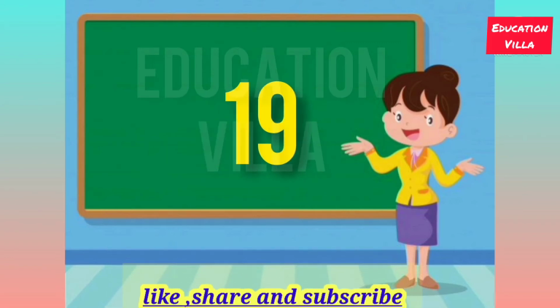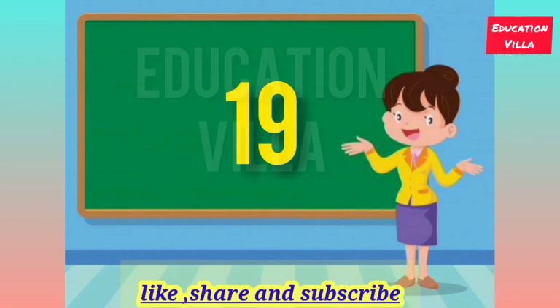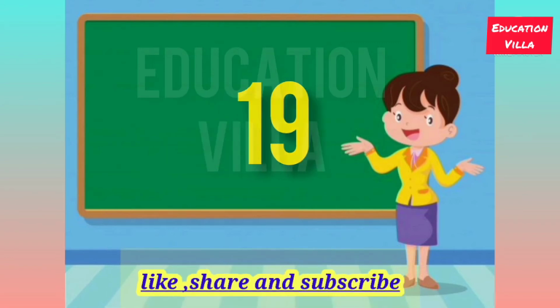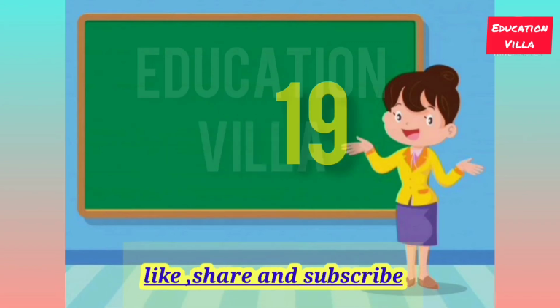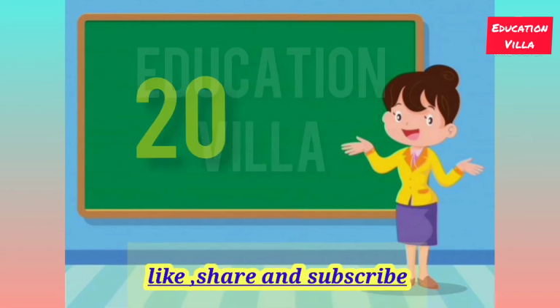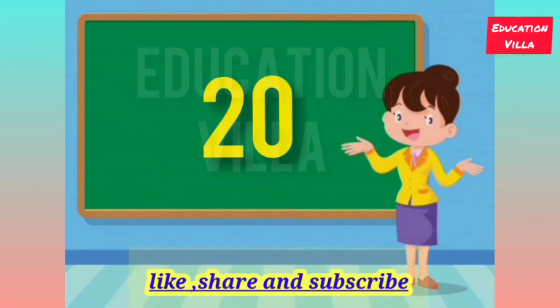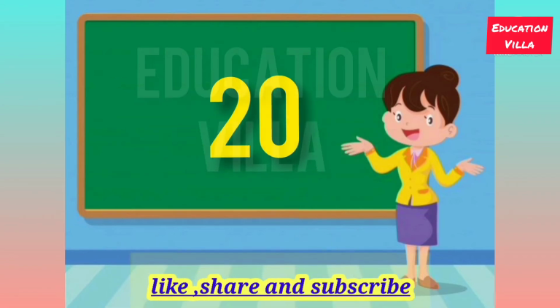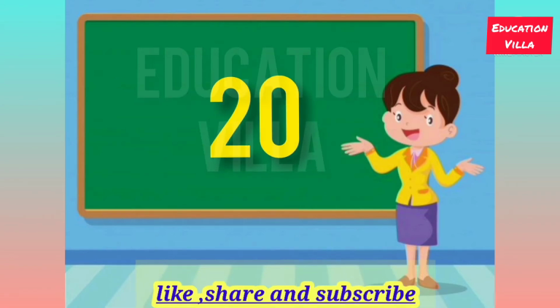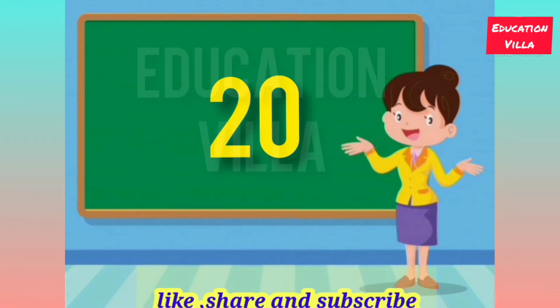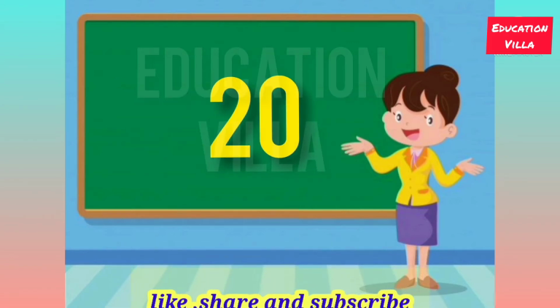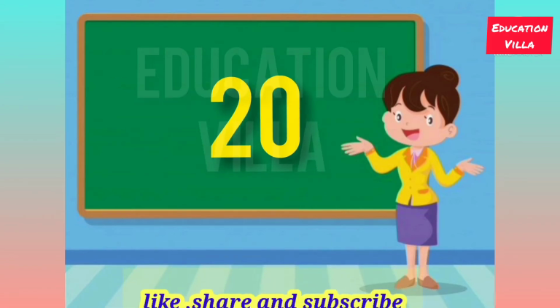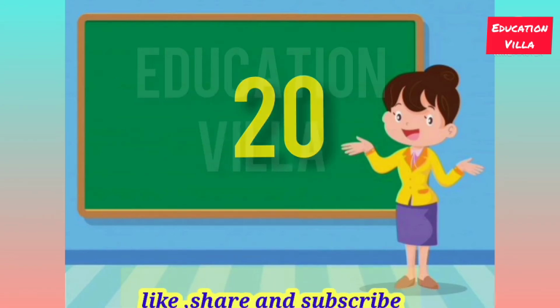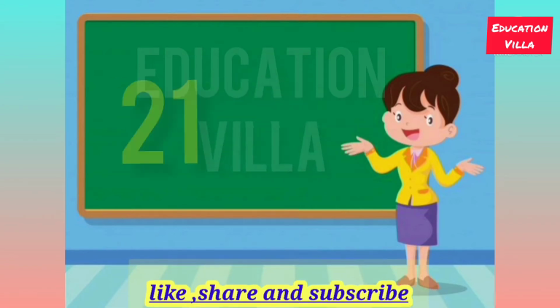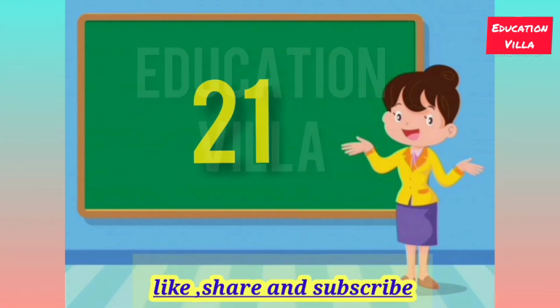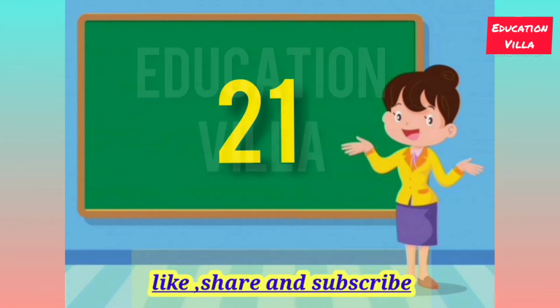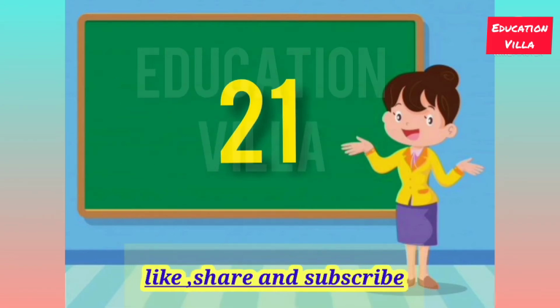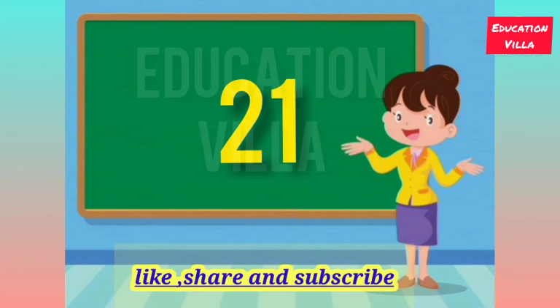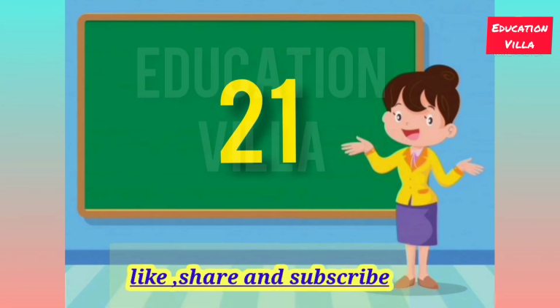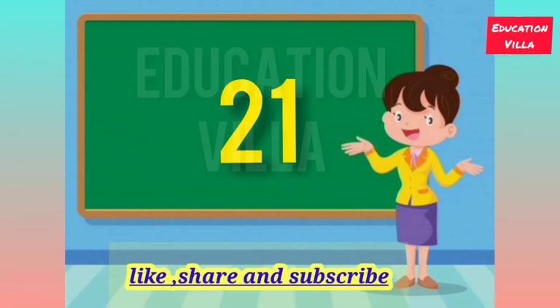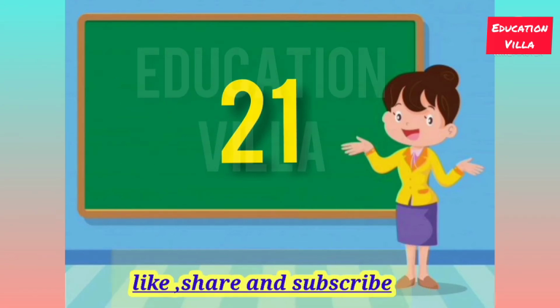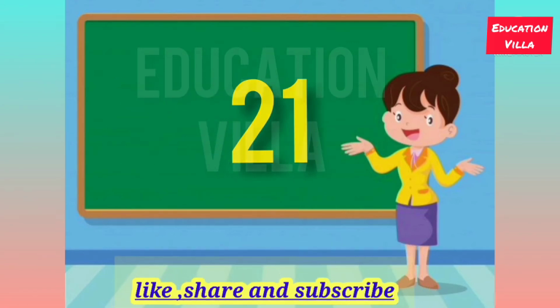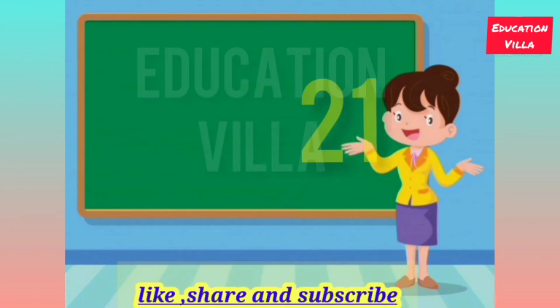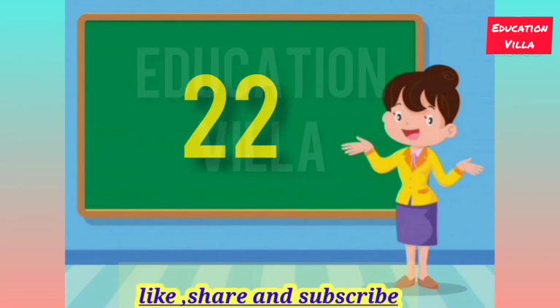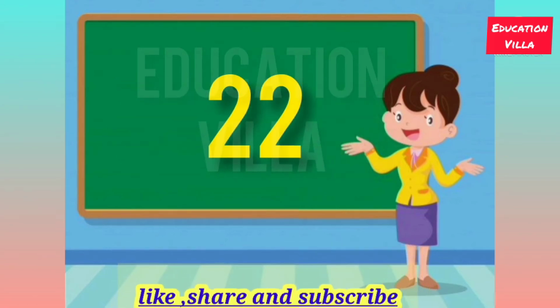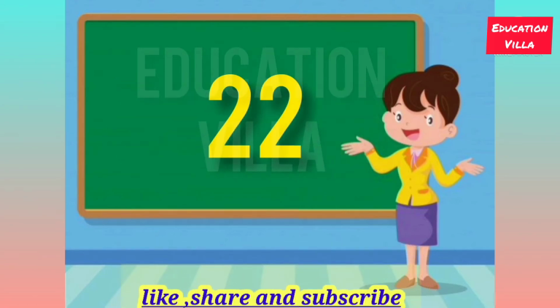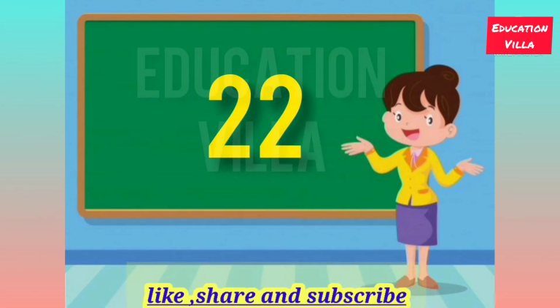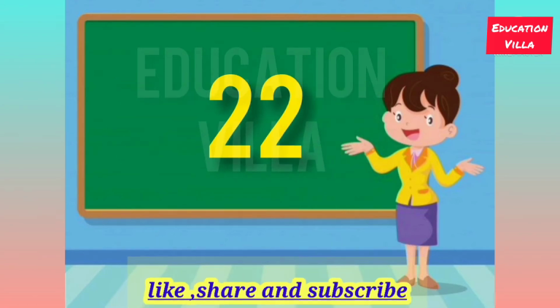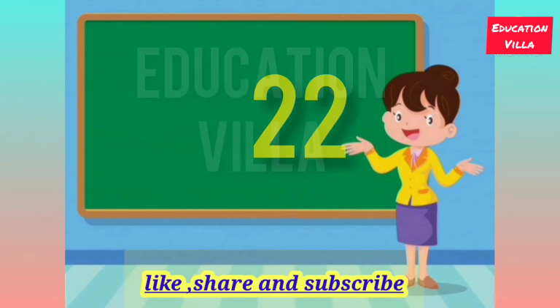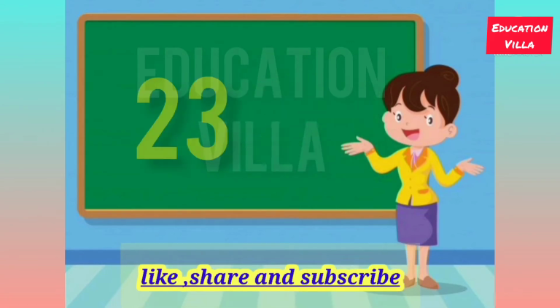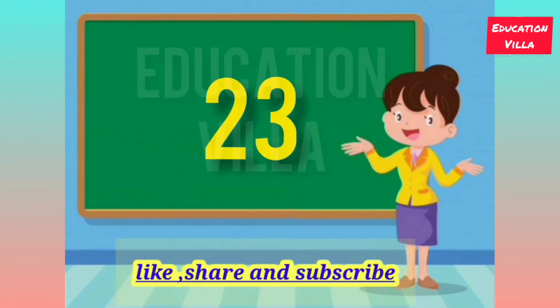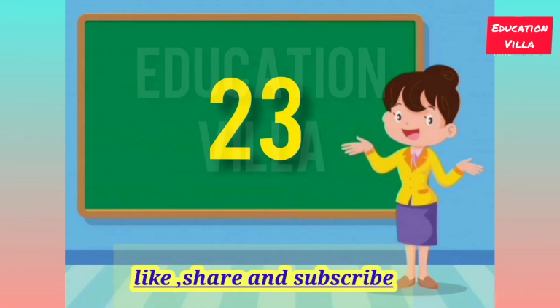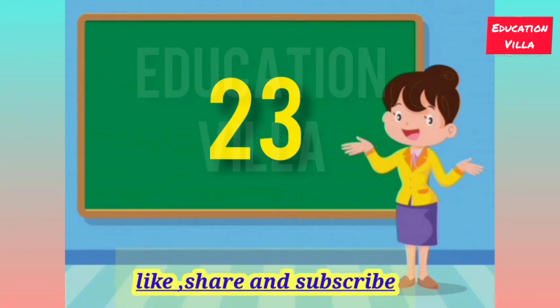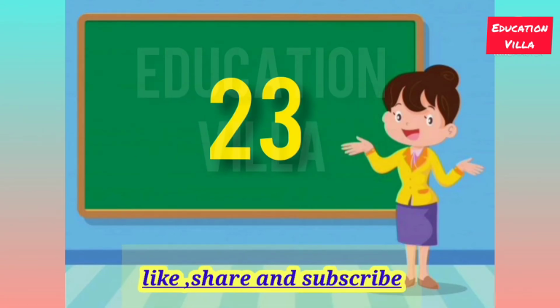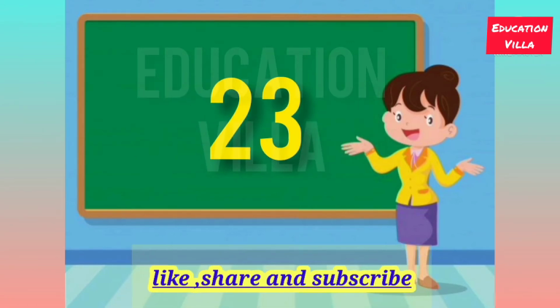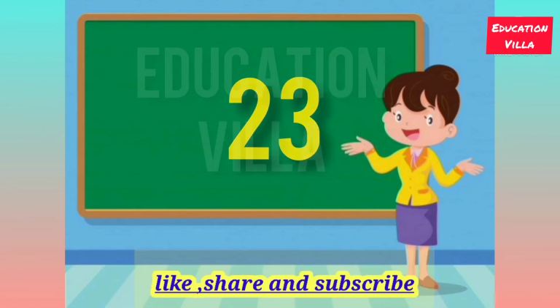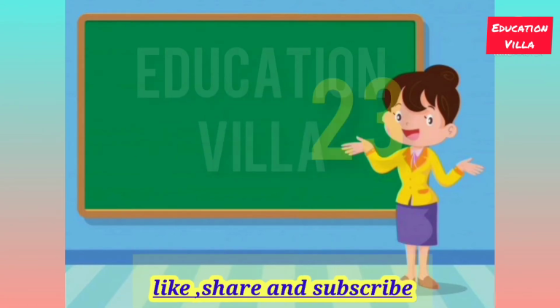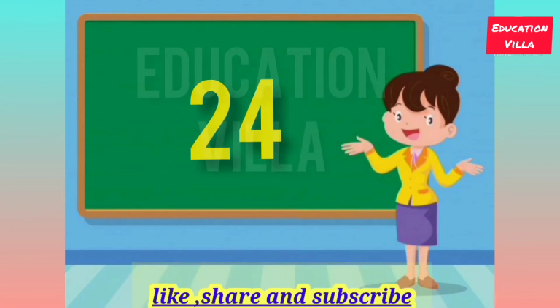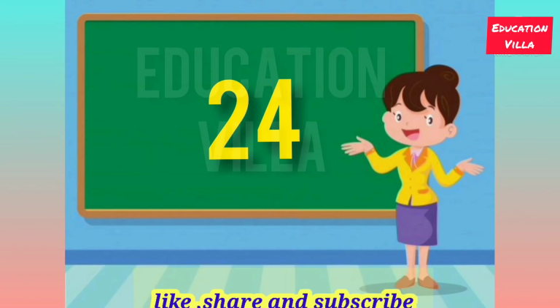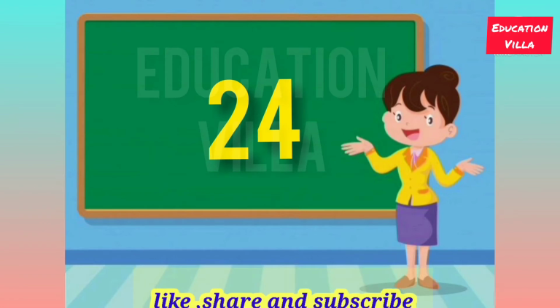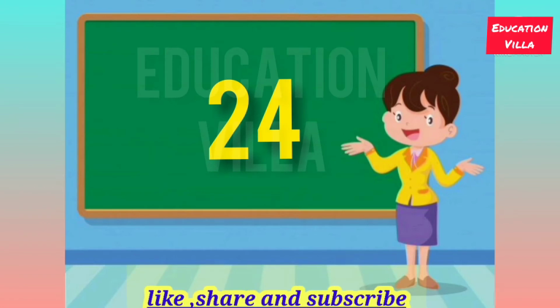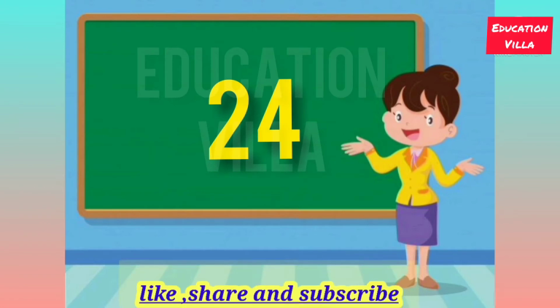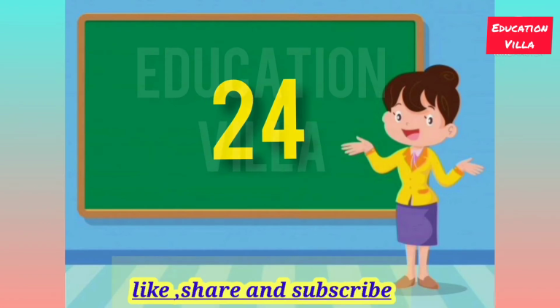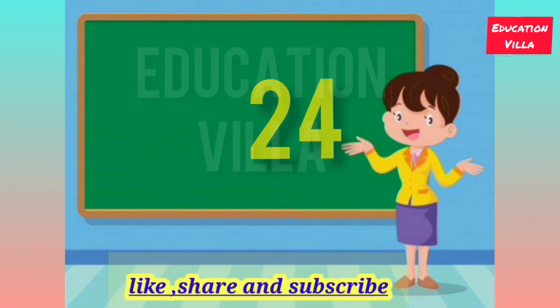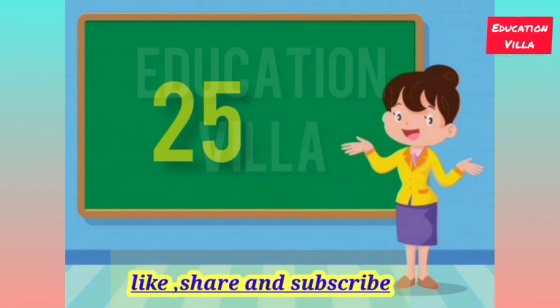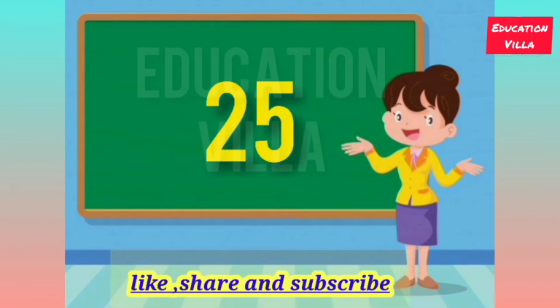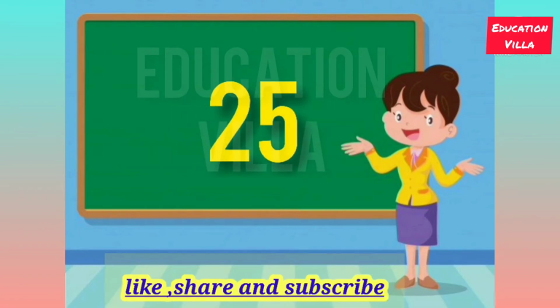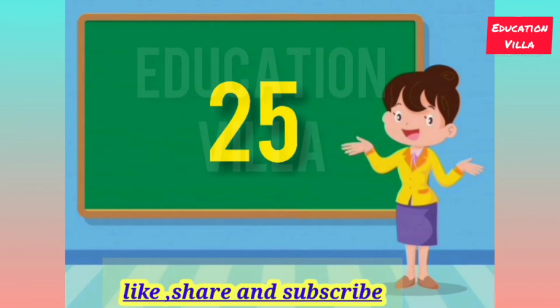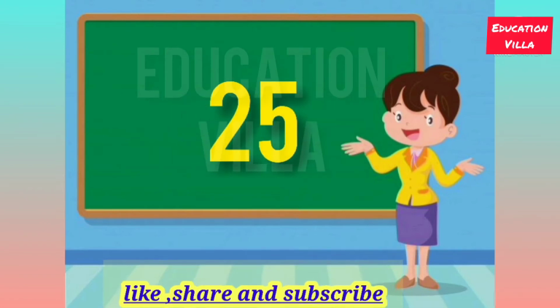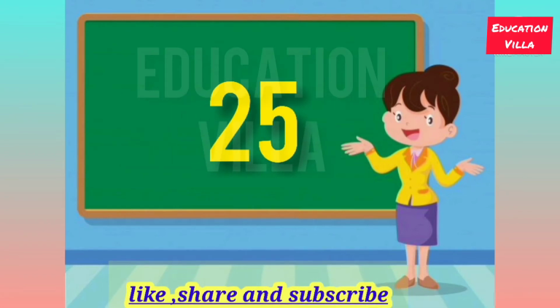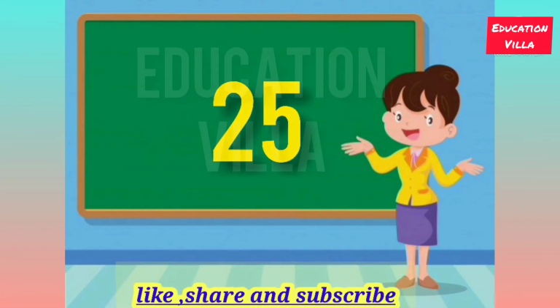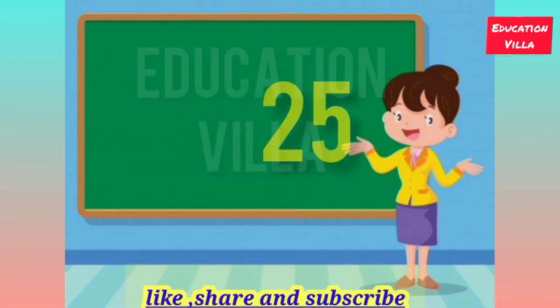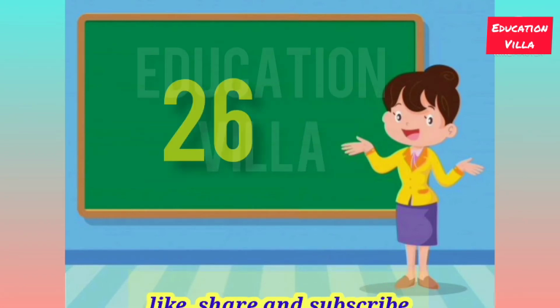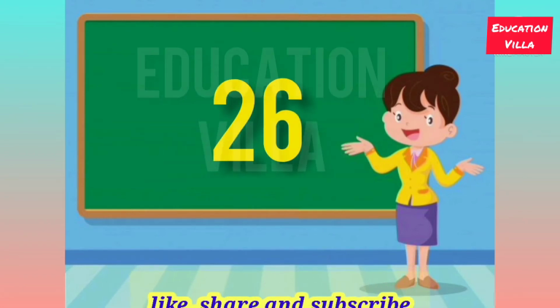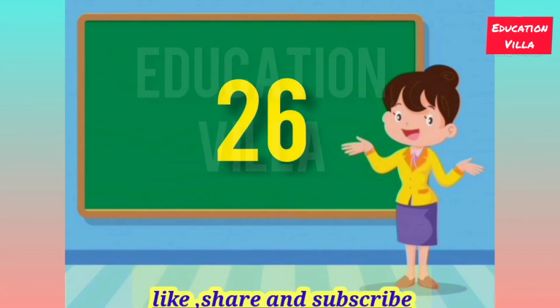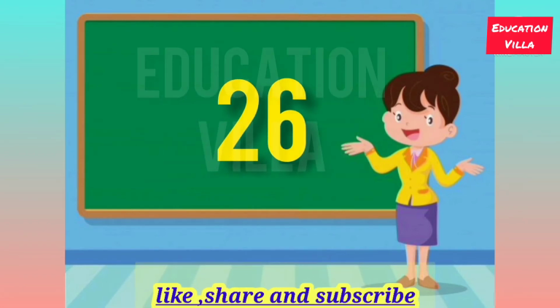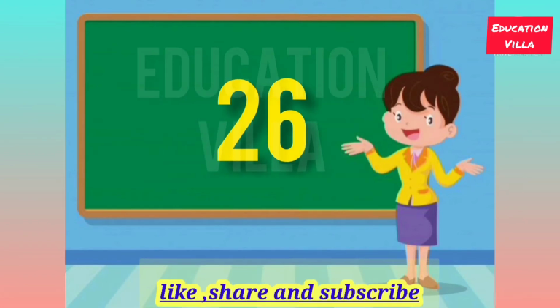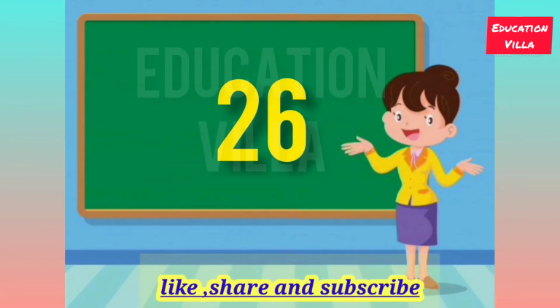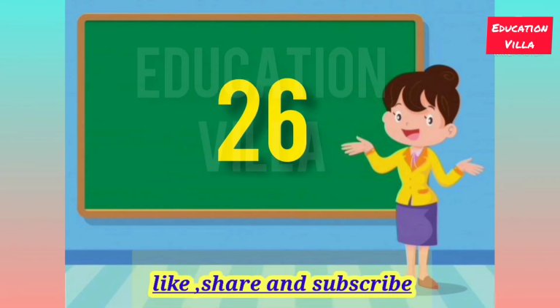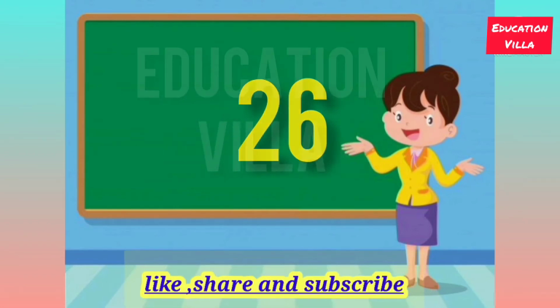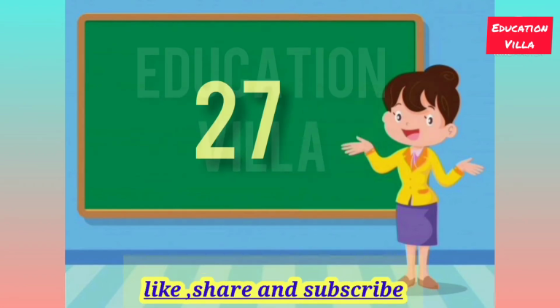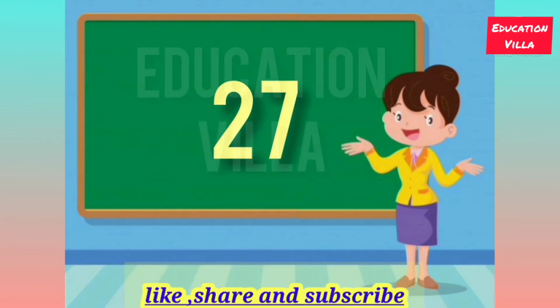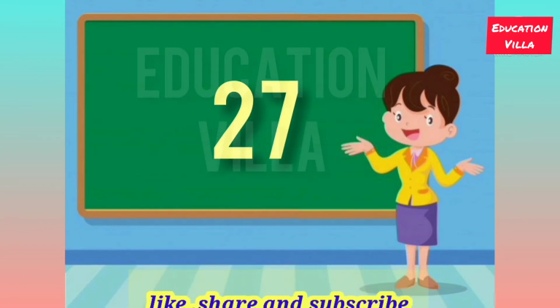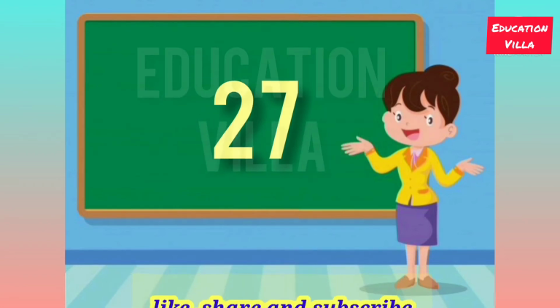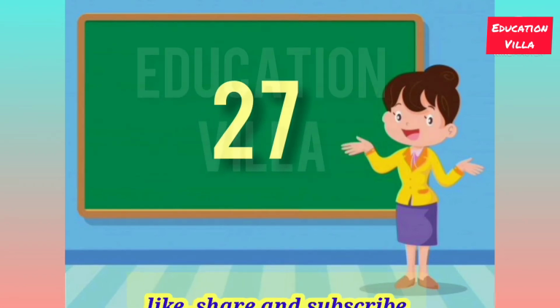20, 21, 22, 23, 24, 25, 26, 27, 28, 29, 30.